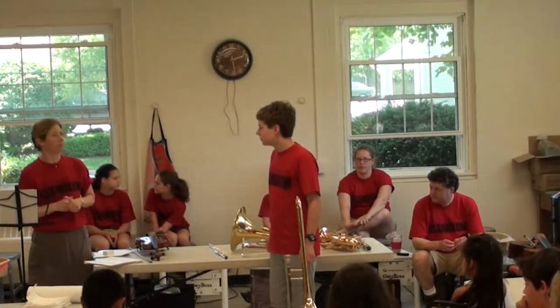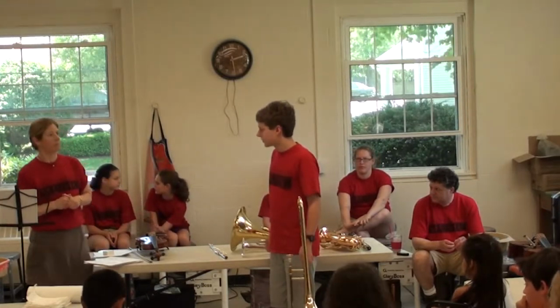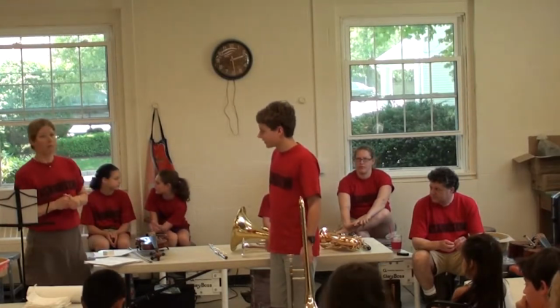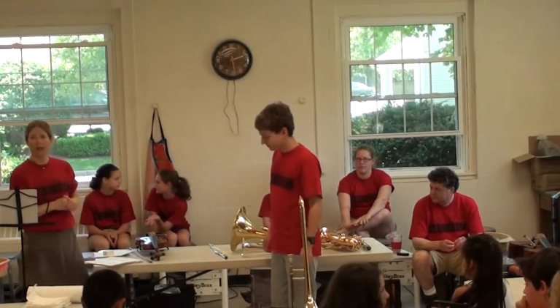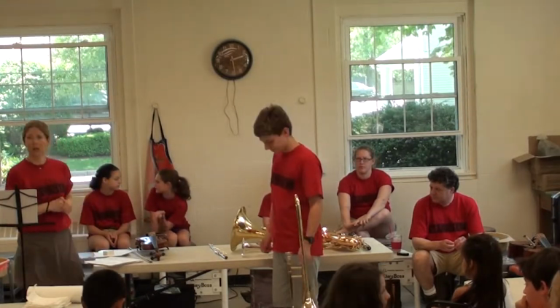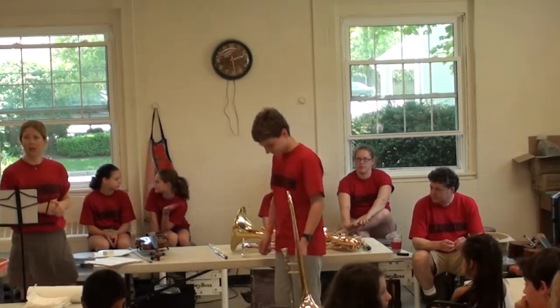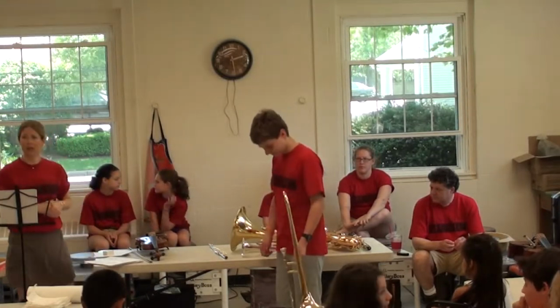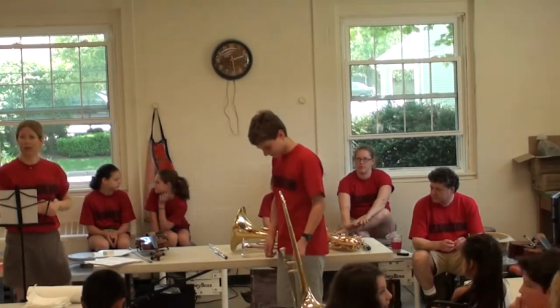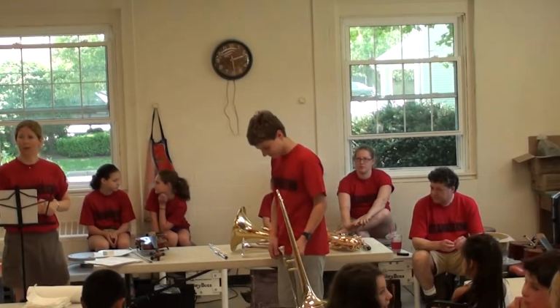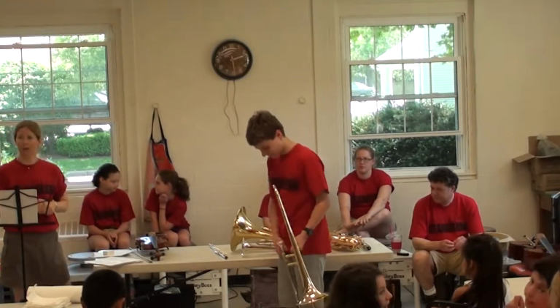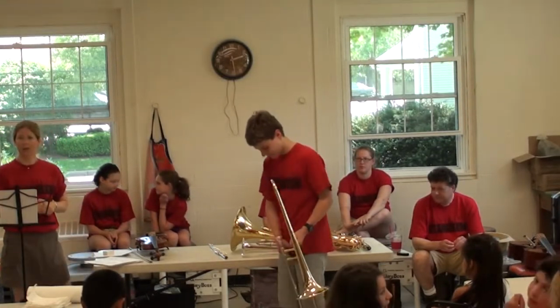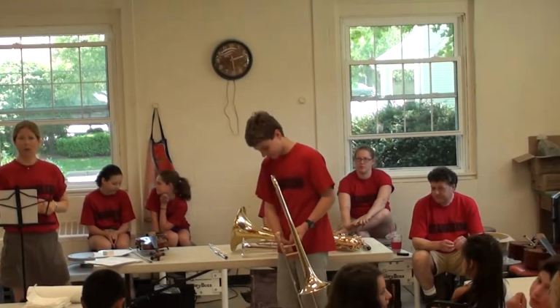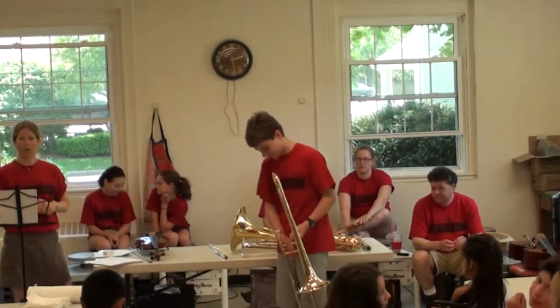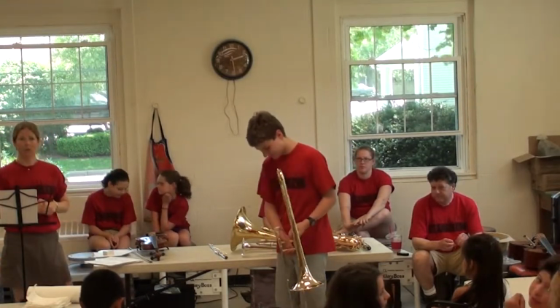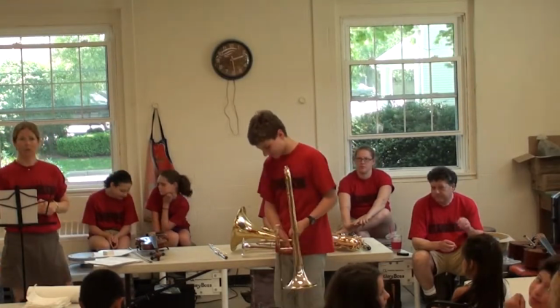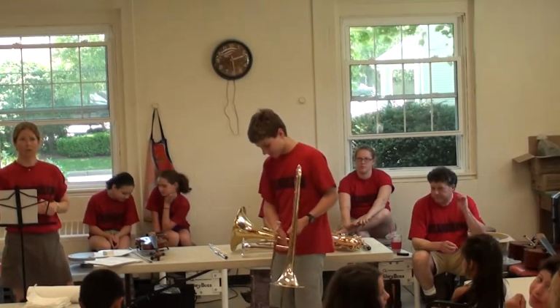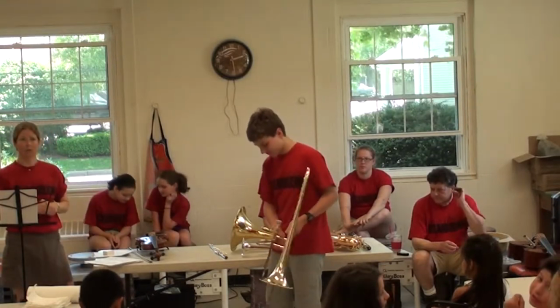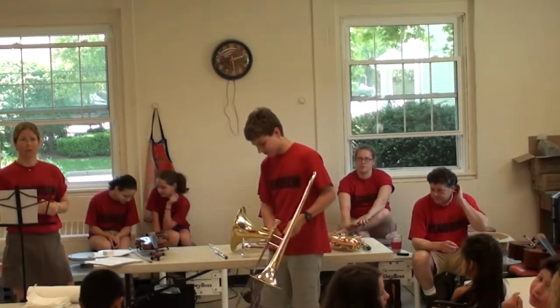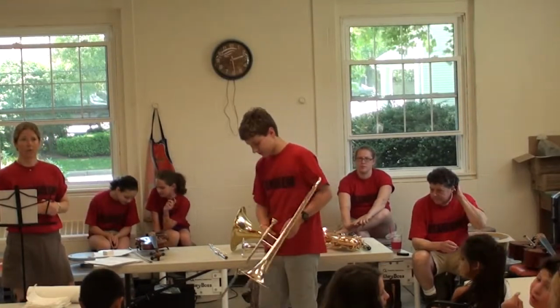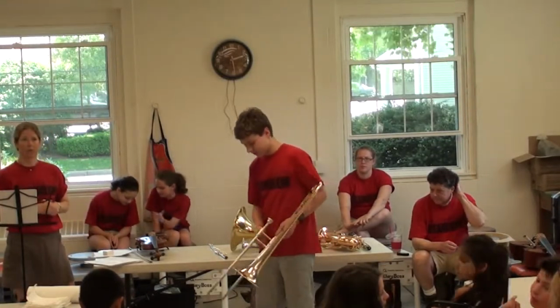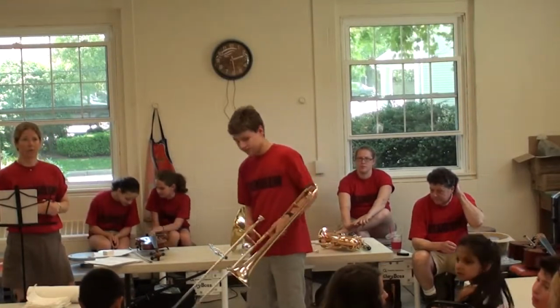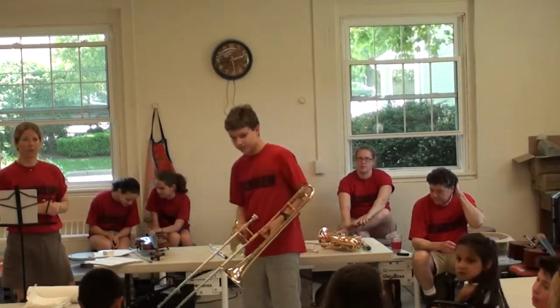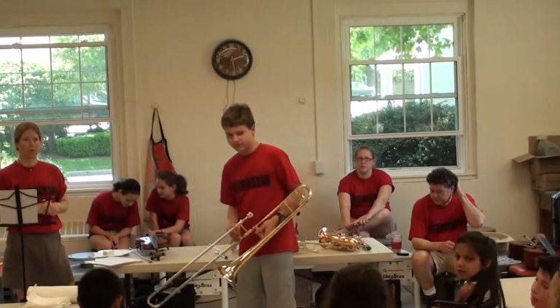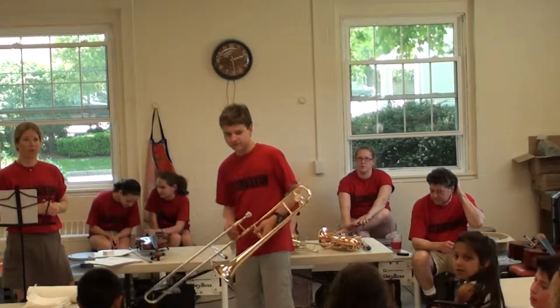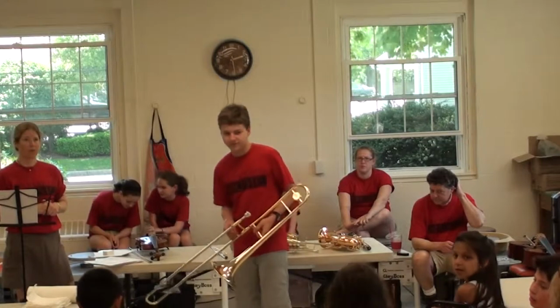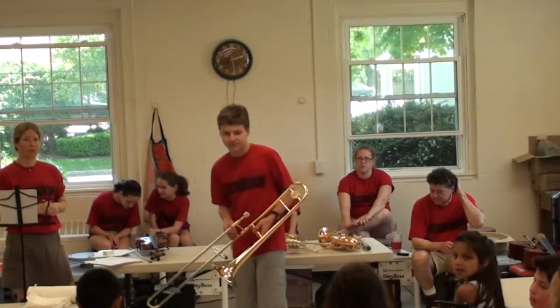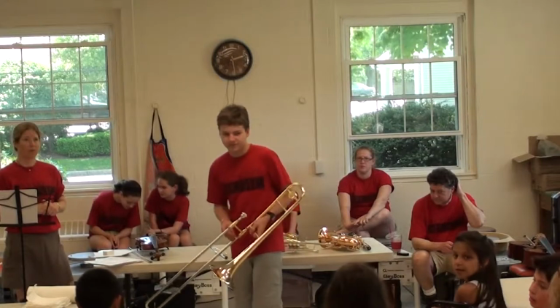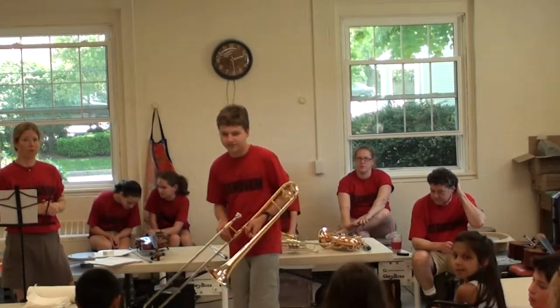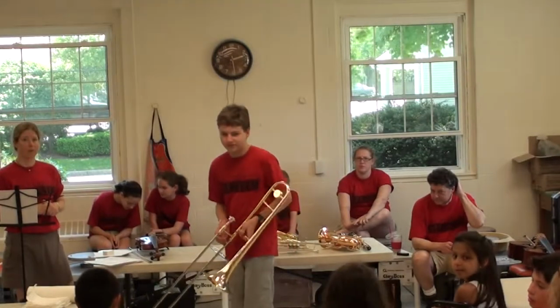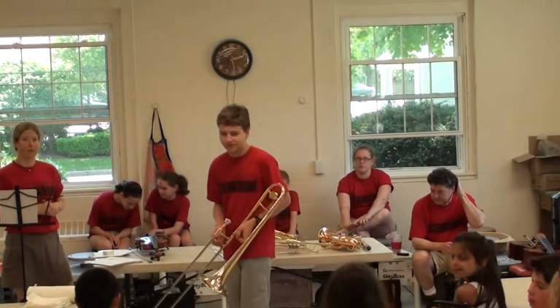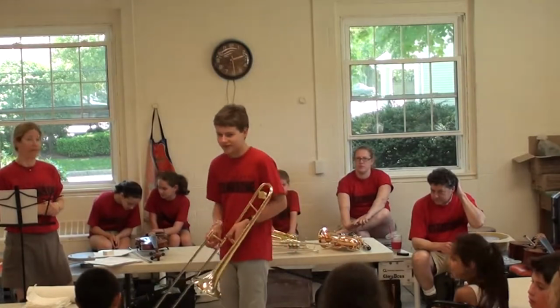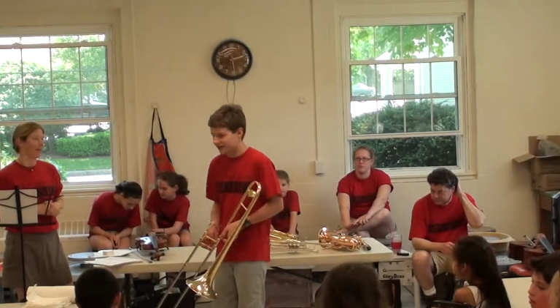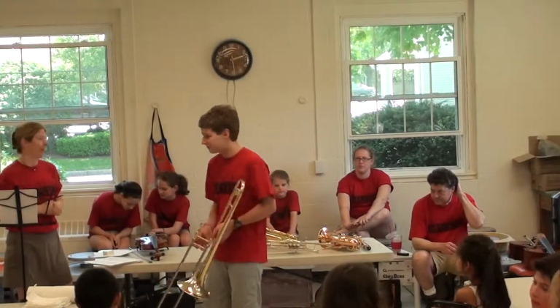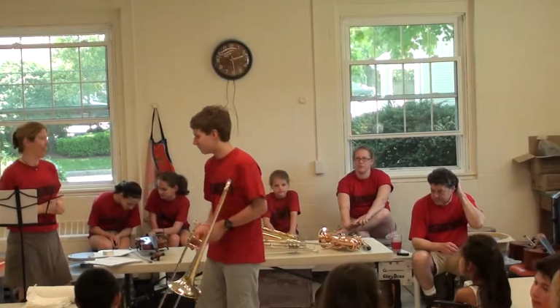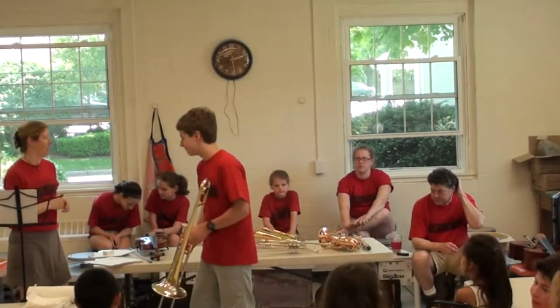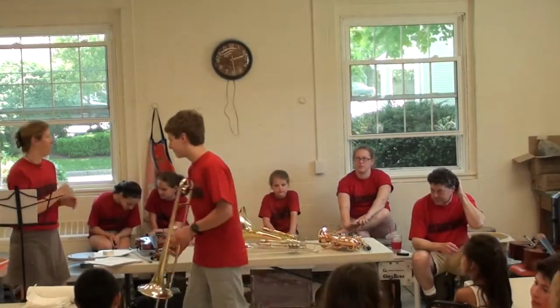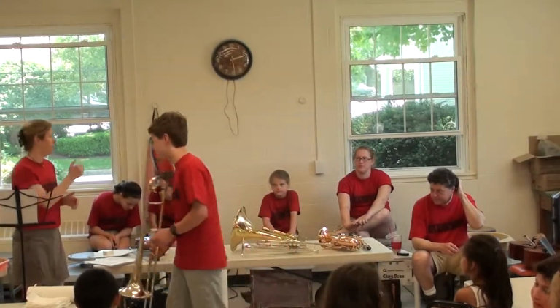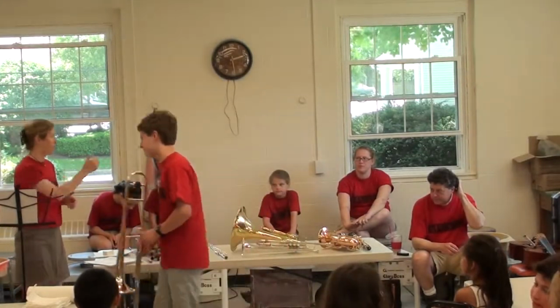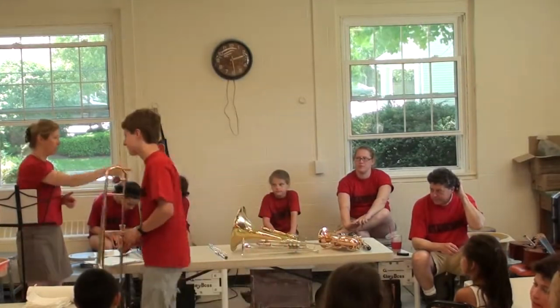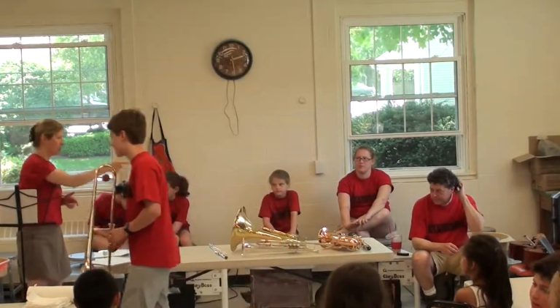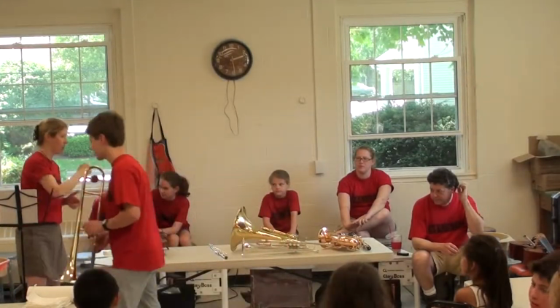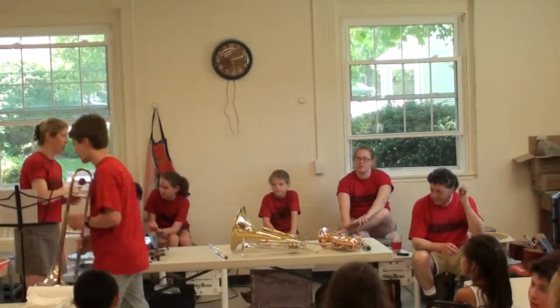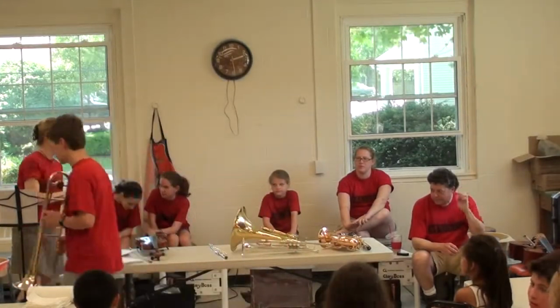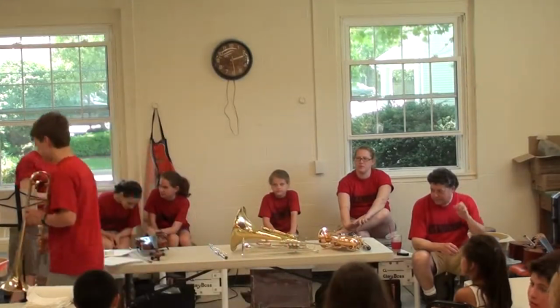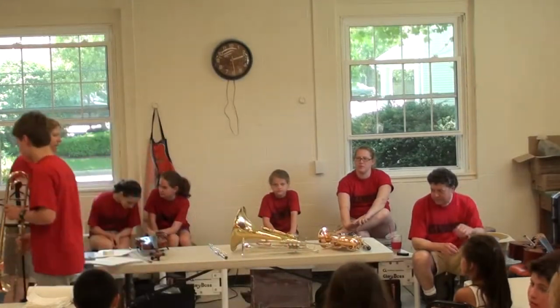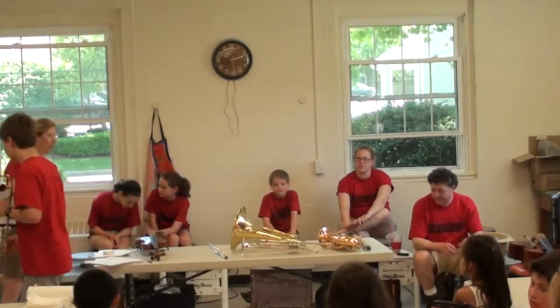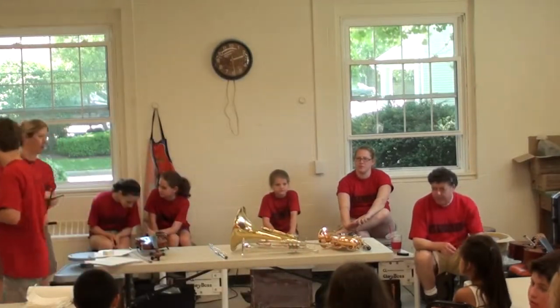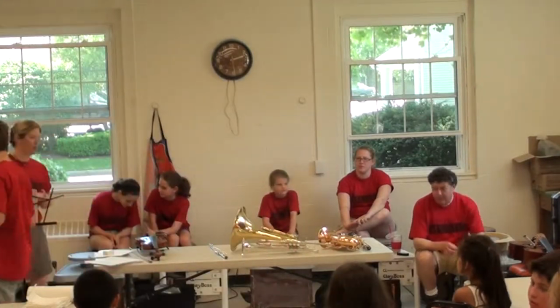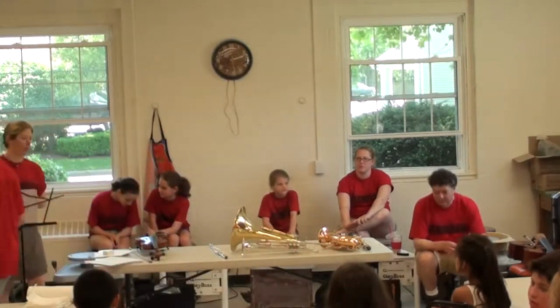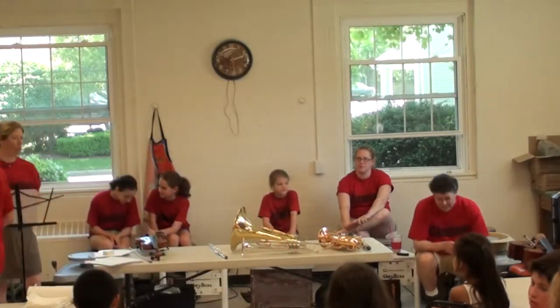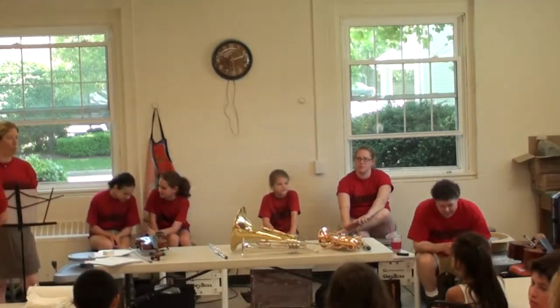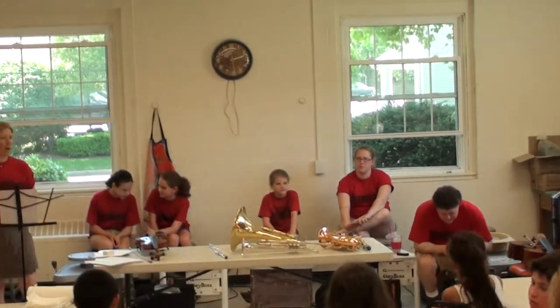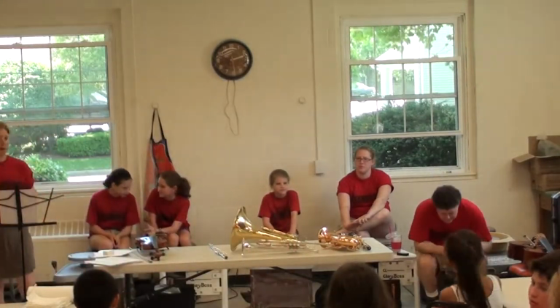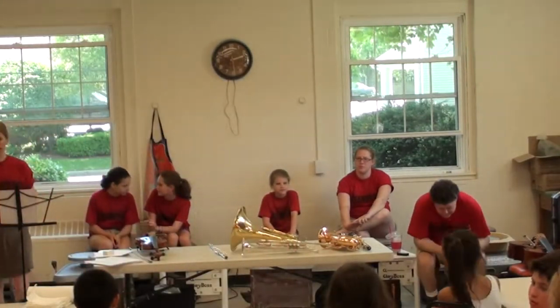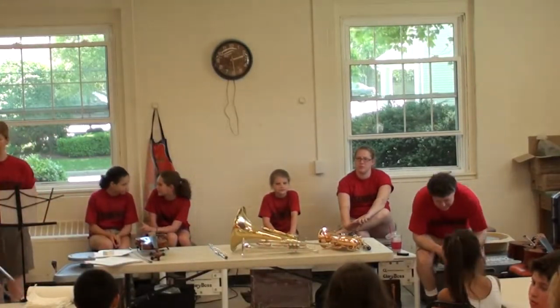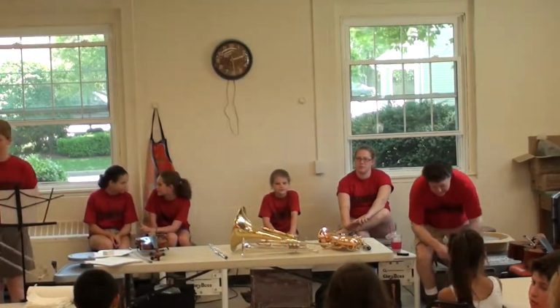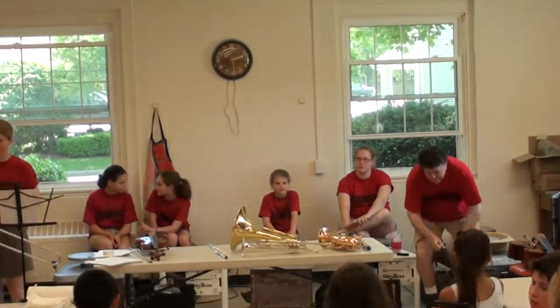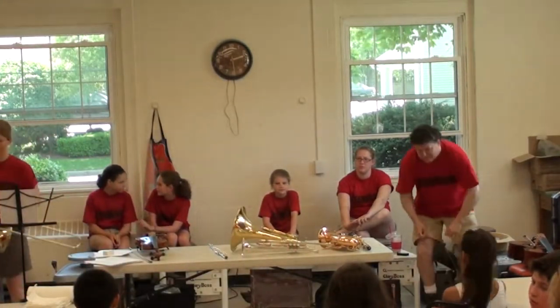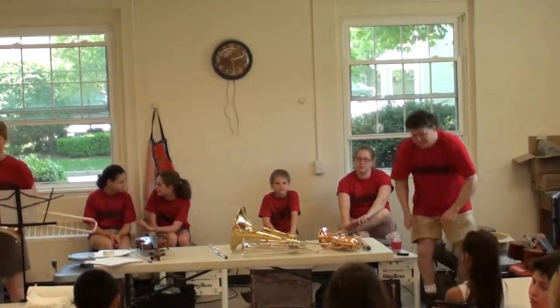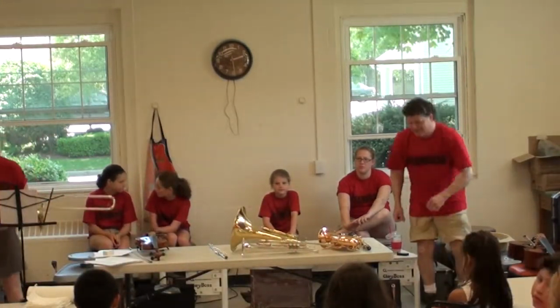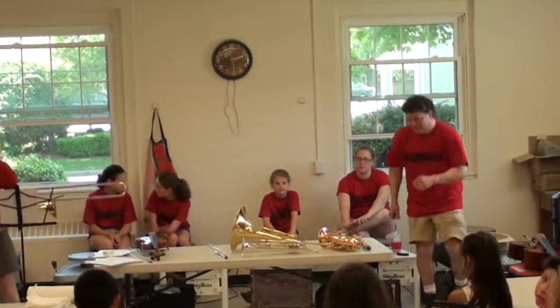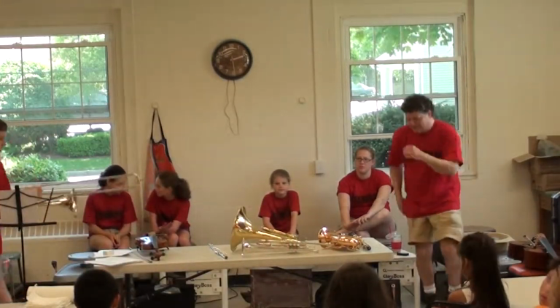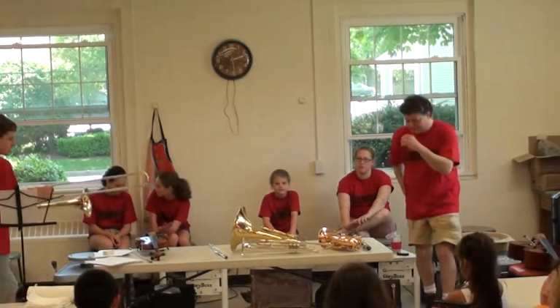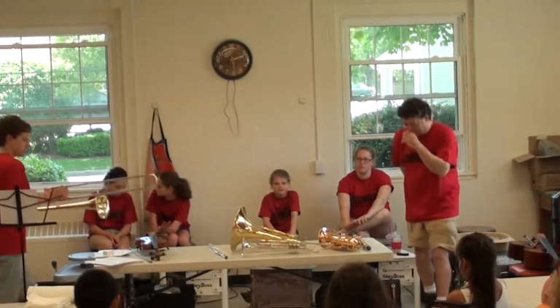Any questions about the trombone? Okay. We've got one last brass instrument up here — anybody know what this is?